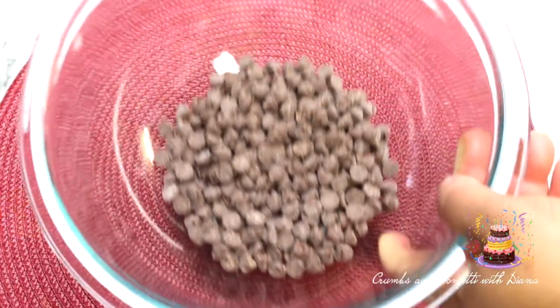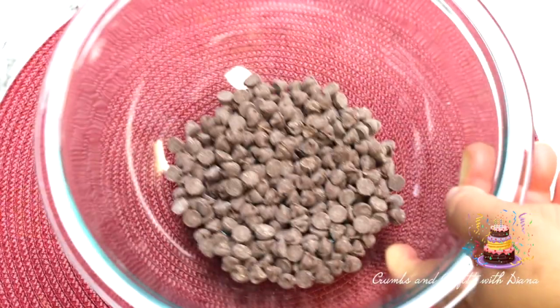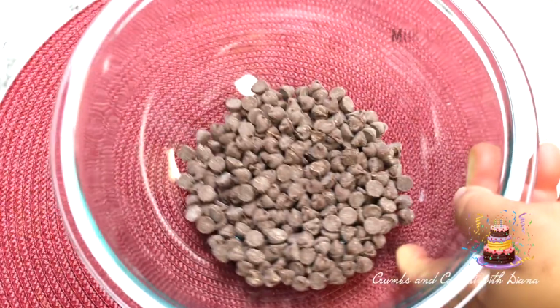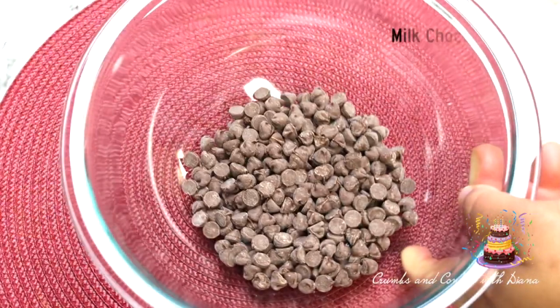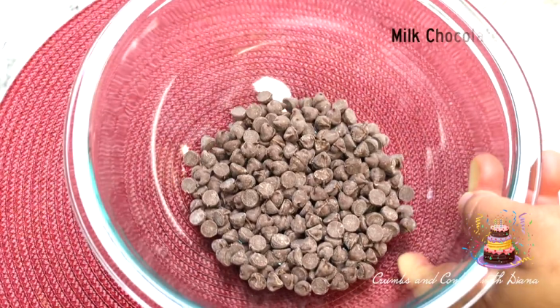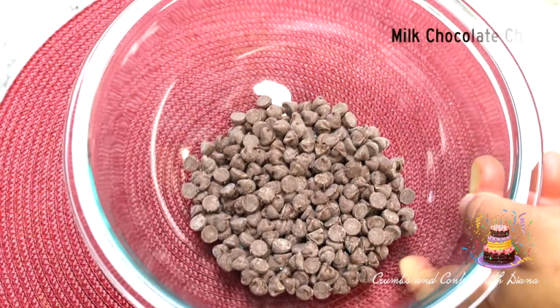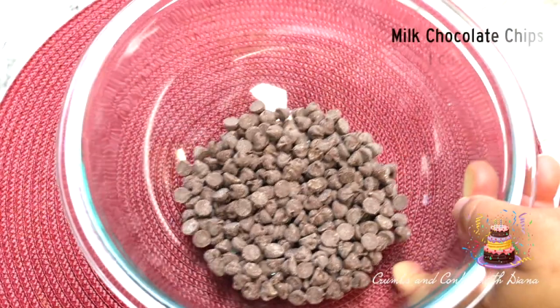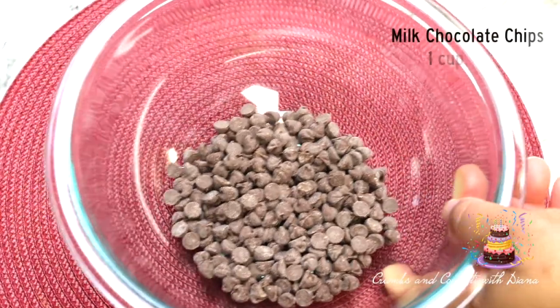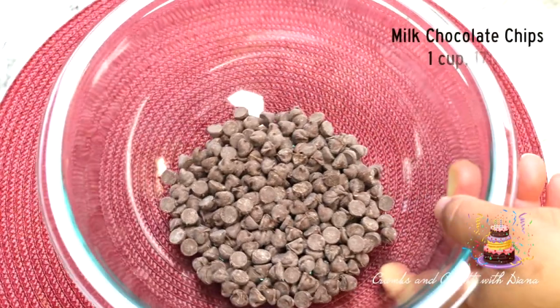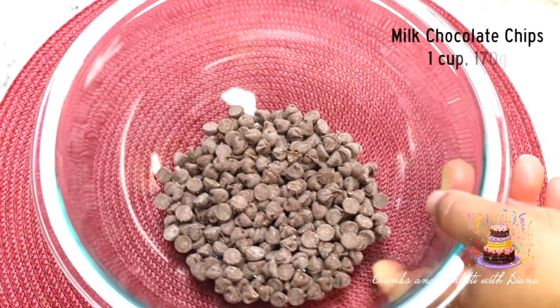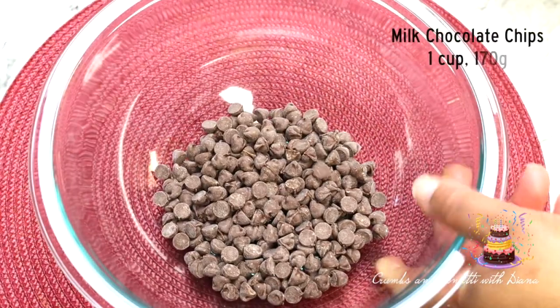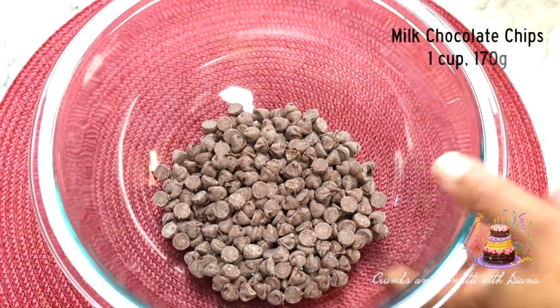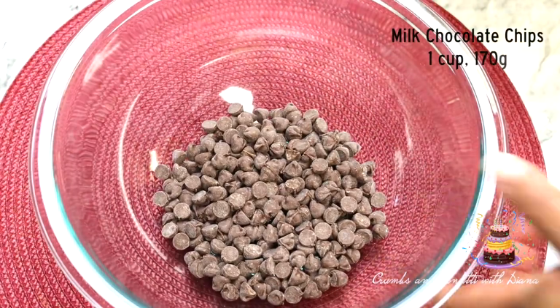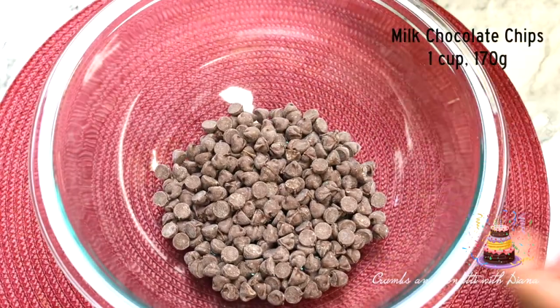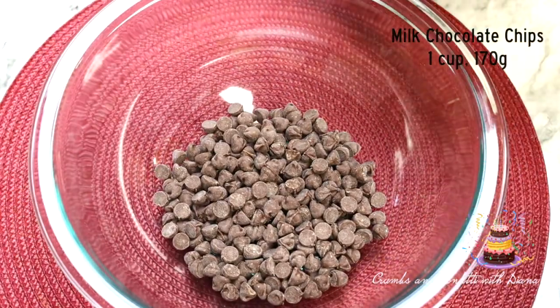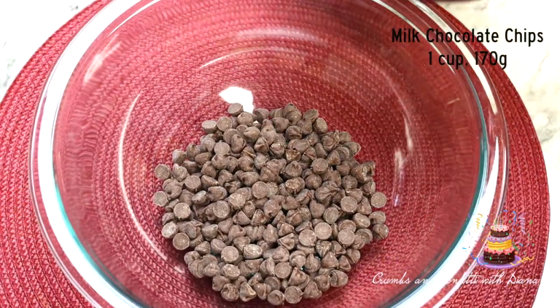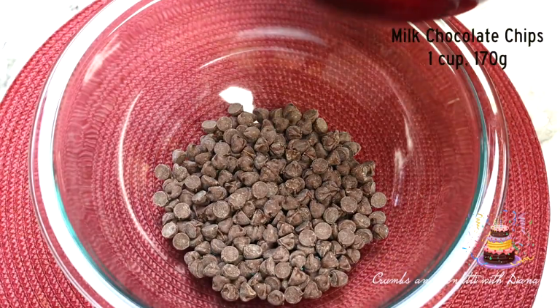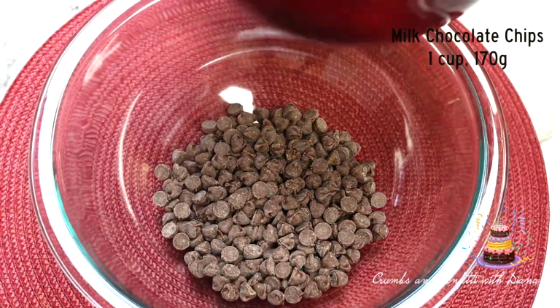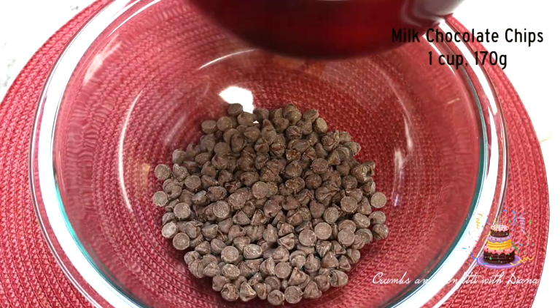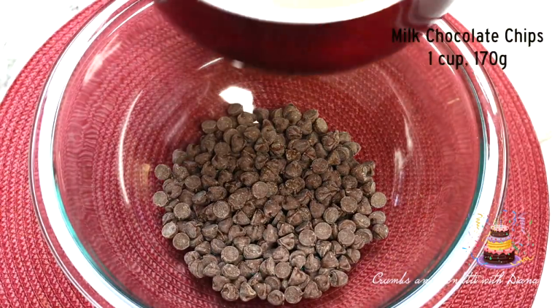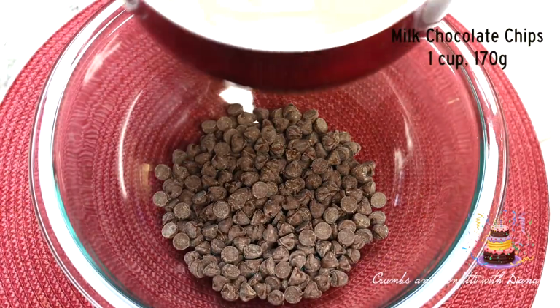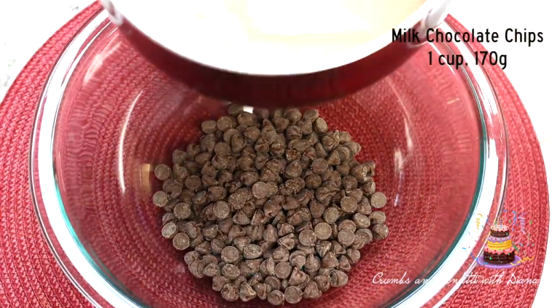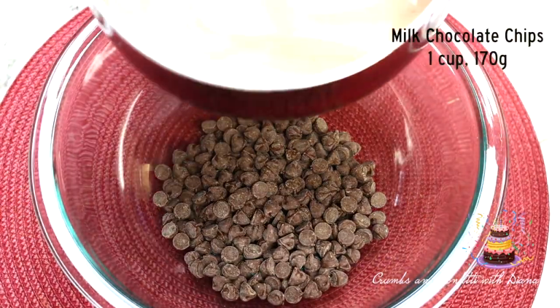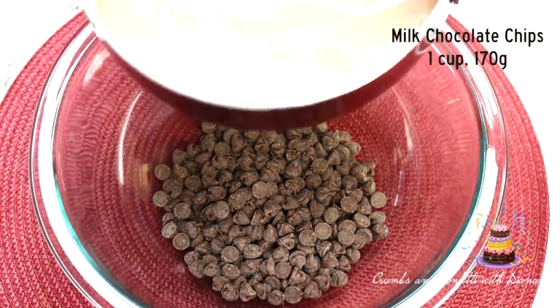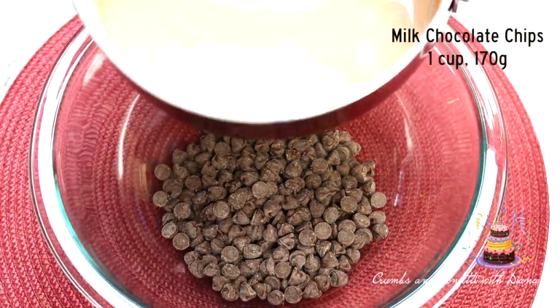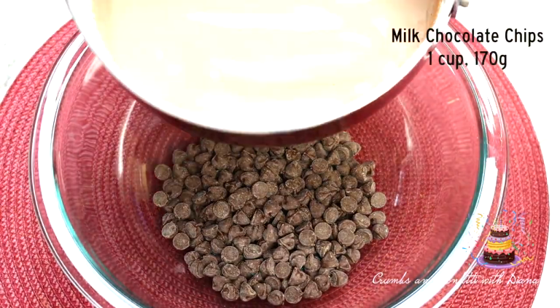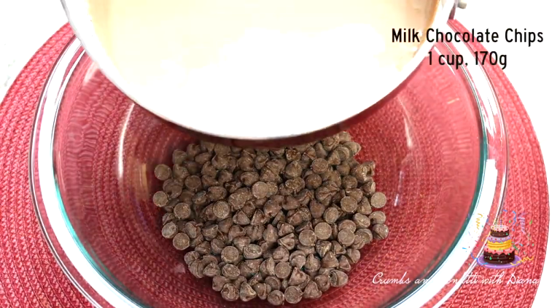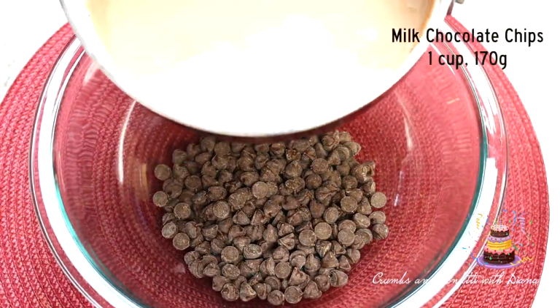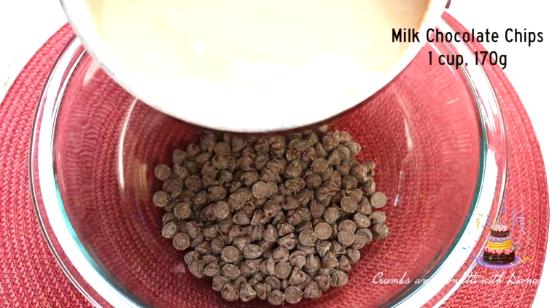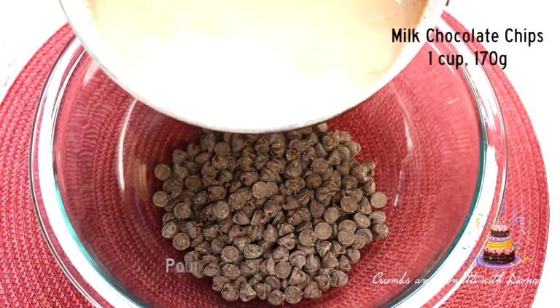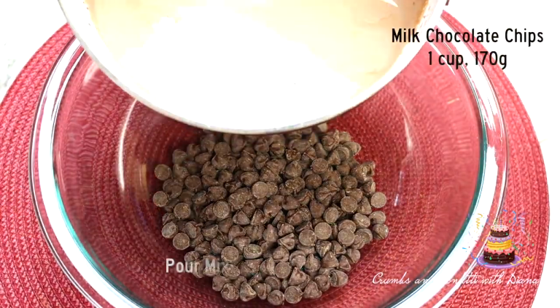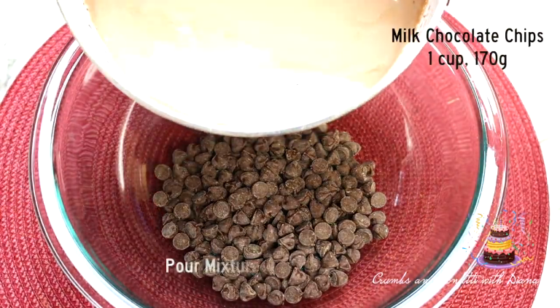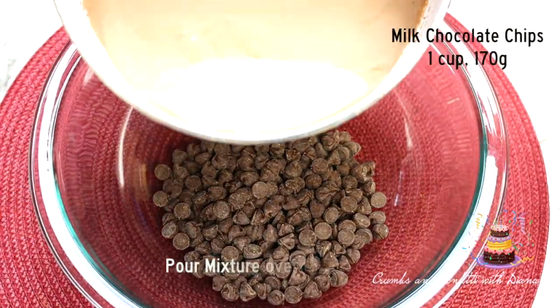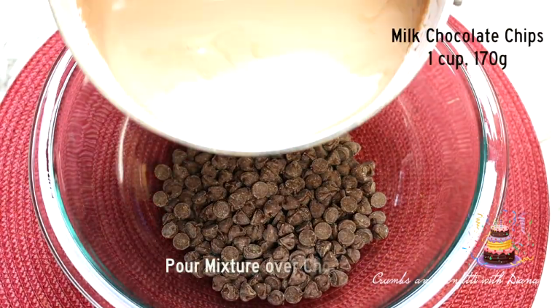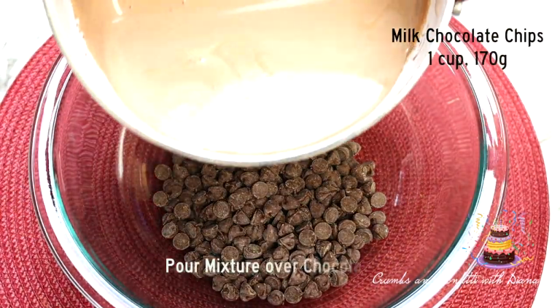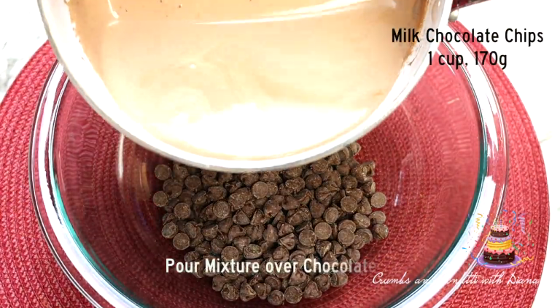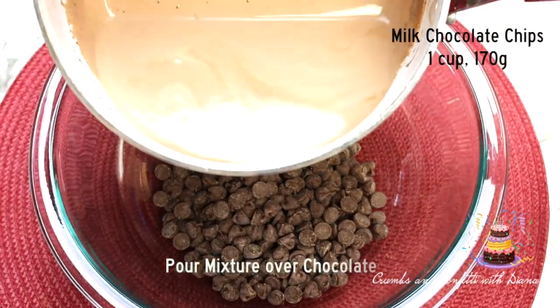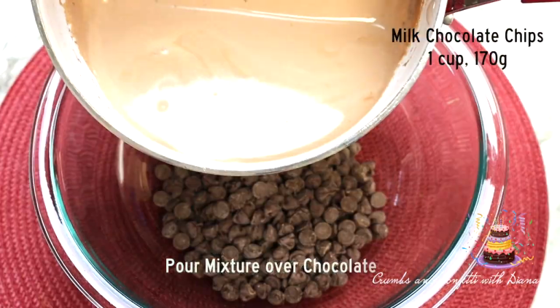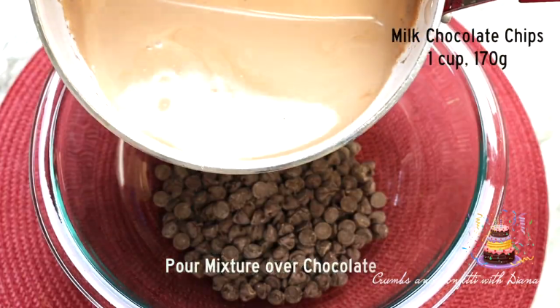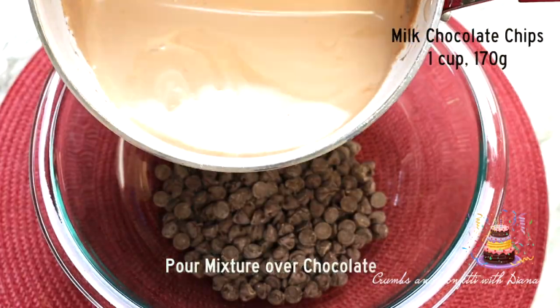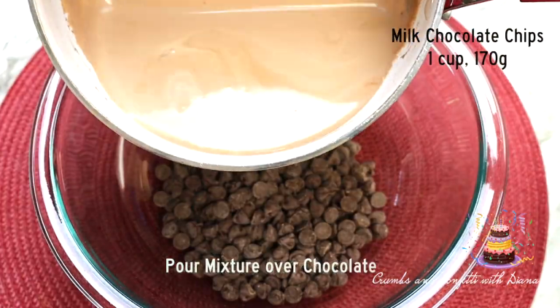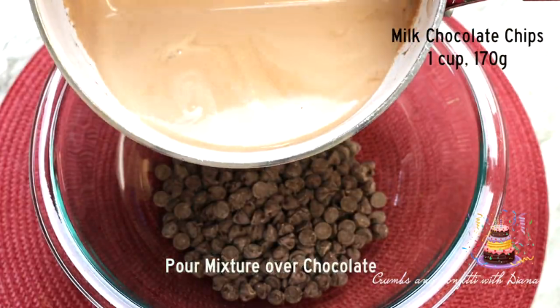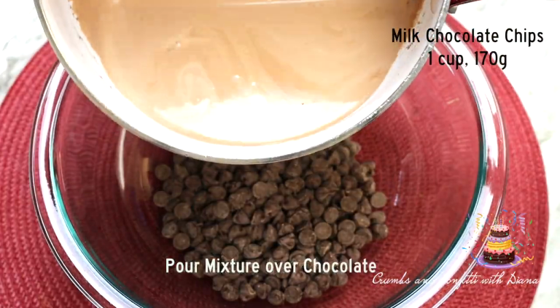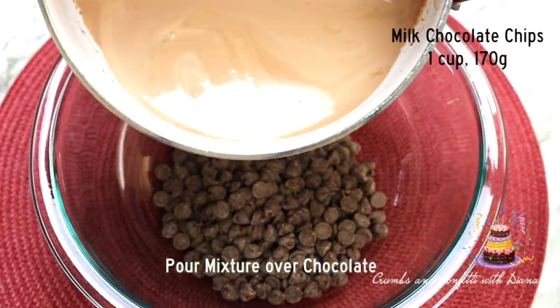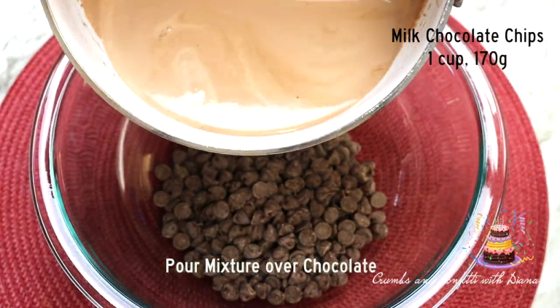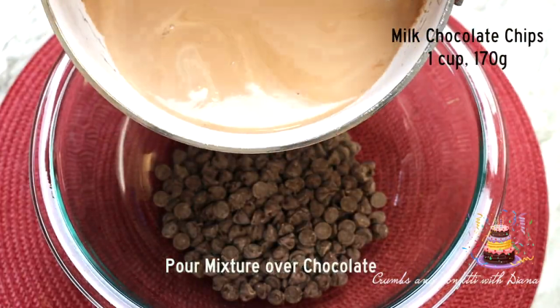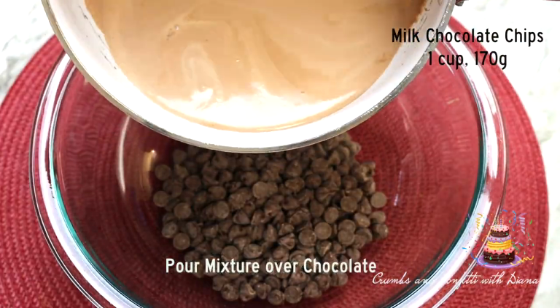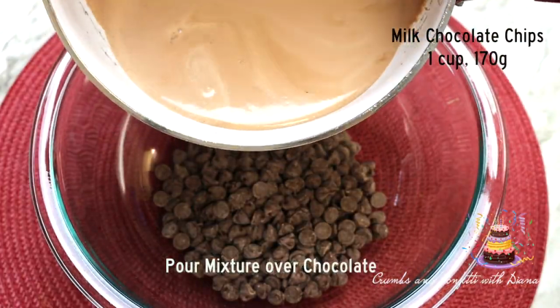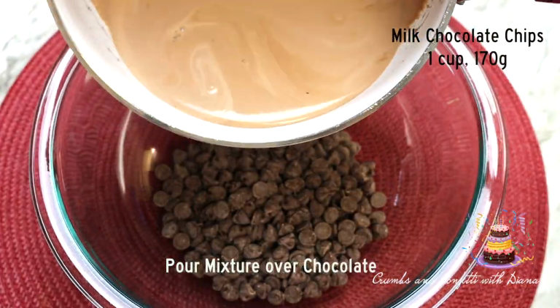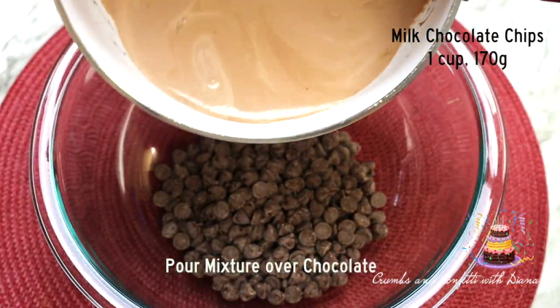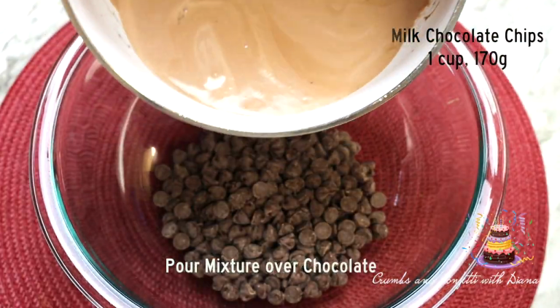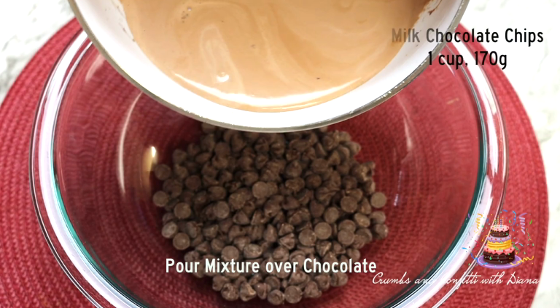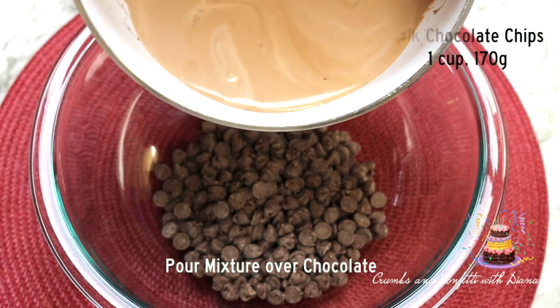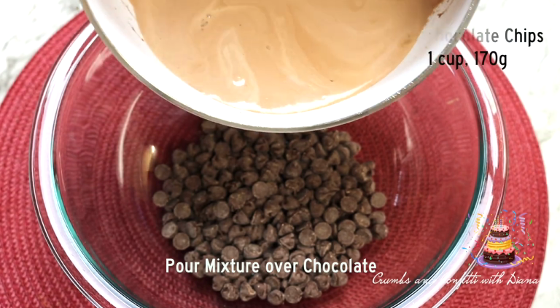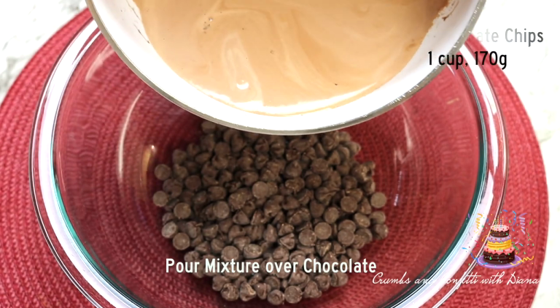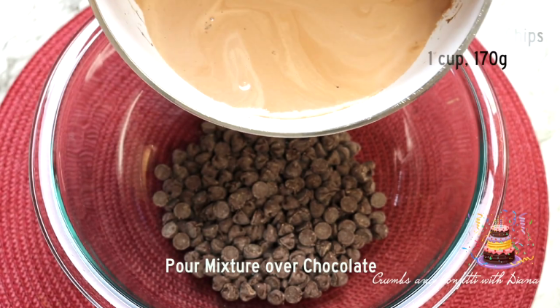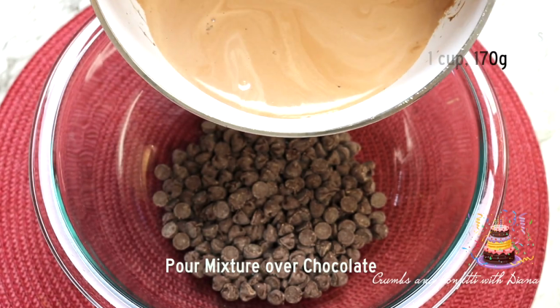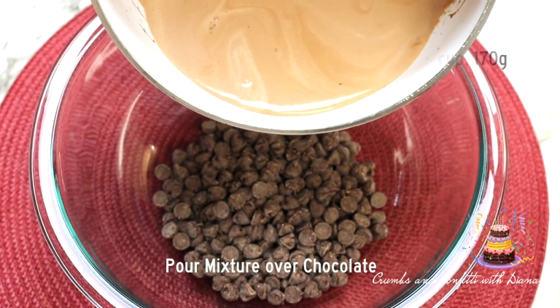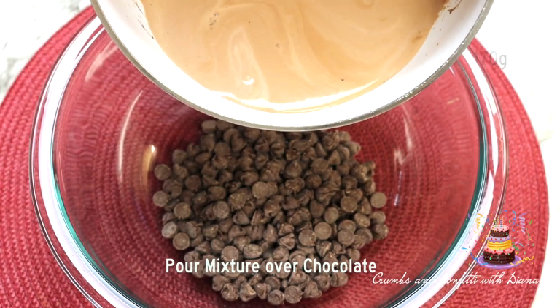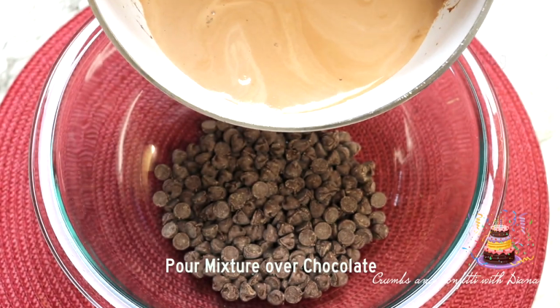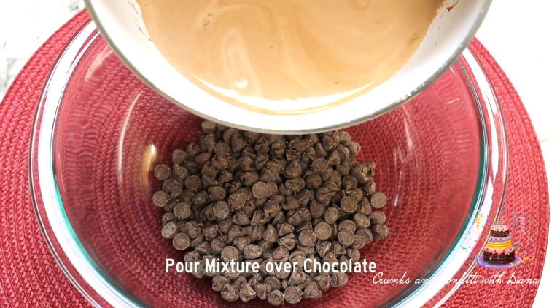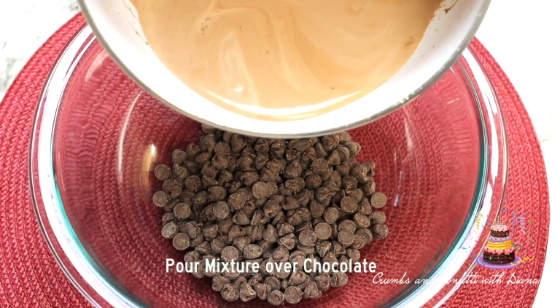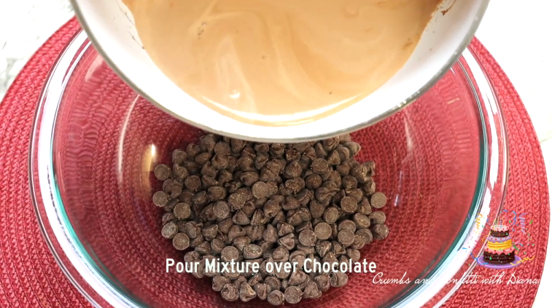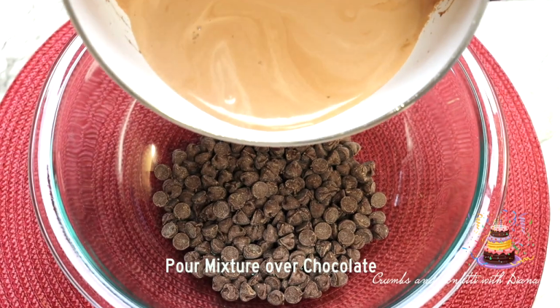Pour the cream mixture over the chocolate chips and allow to sit for 5 minutes, then stir to combine.